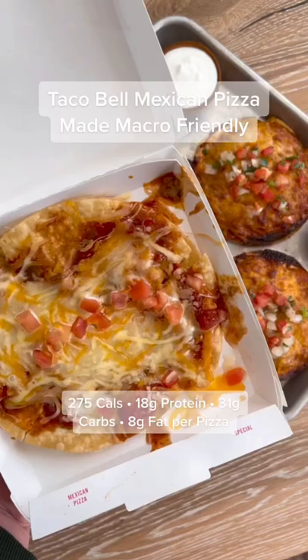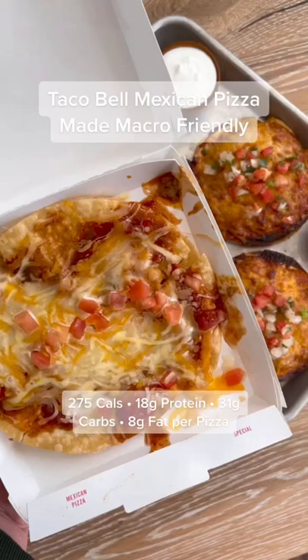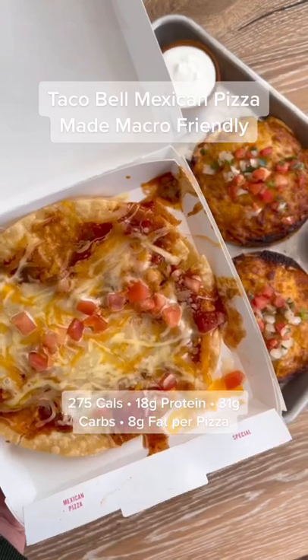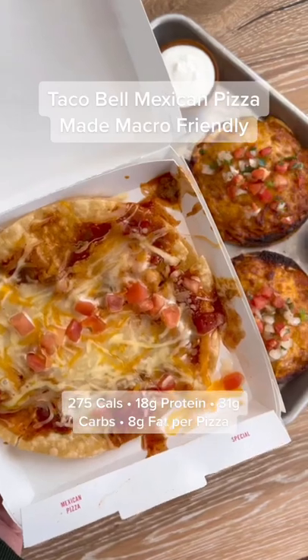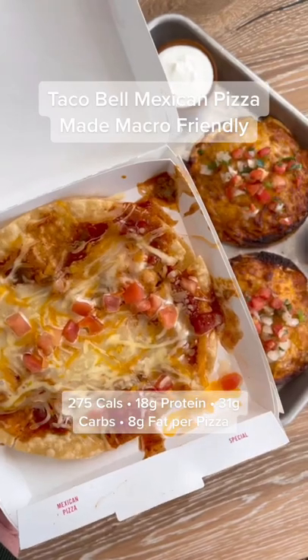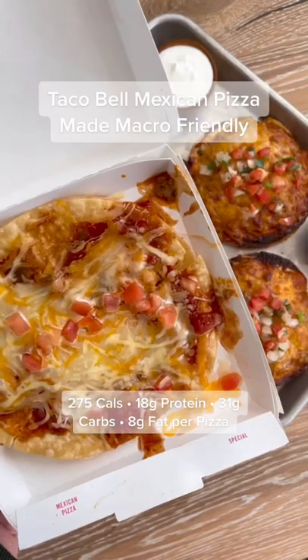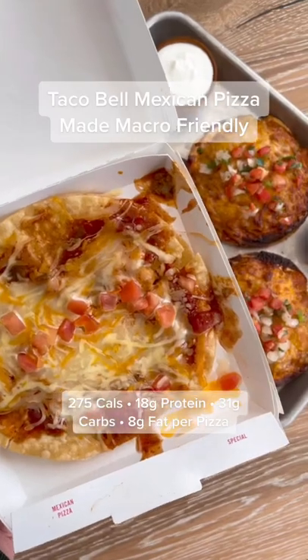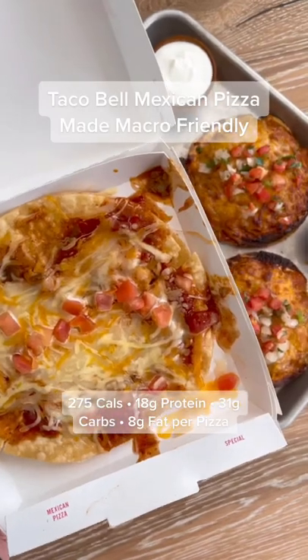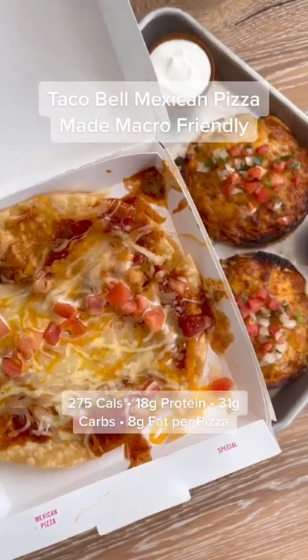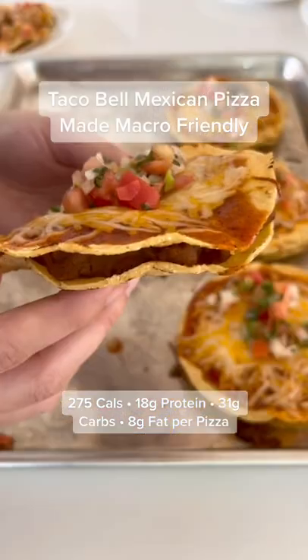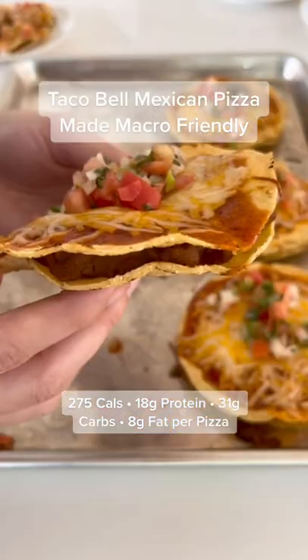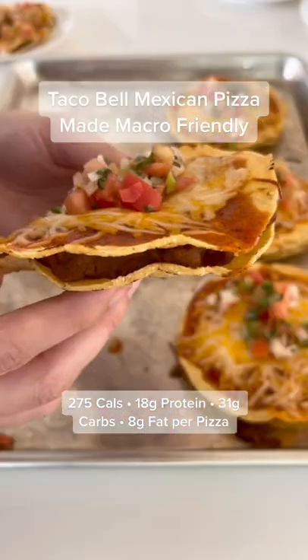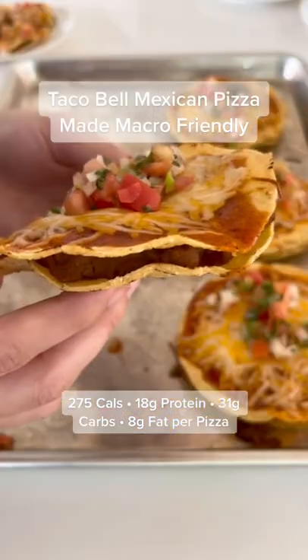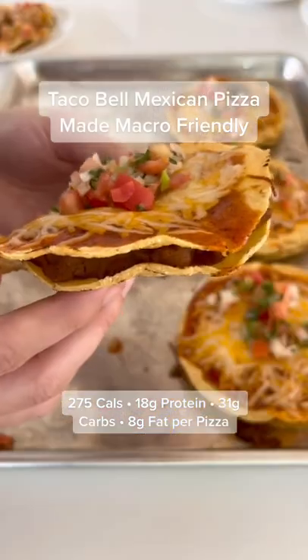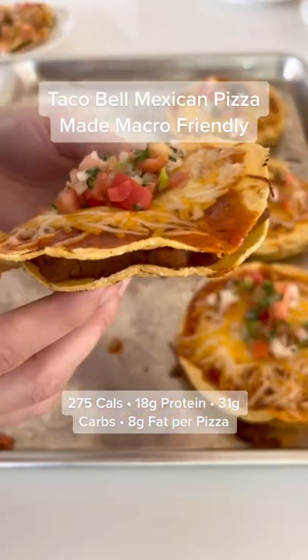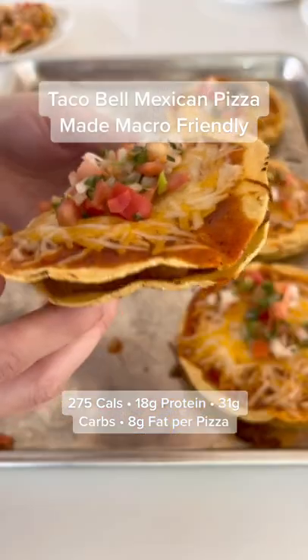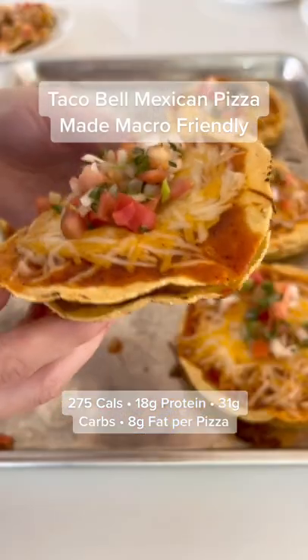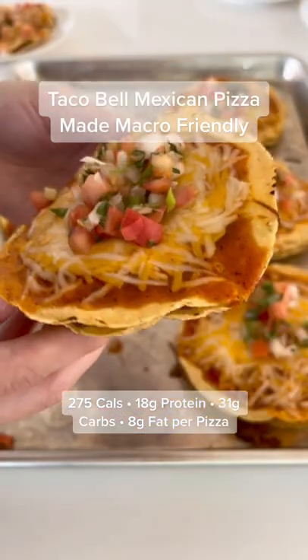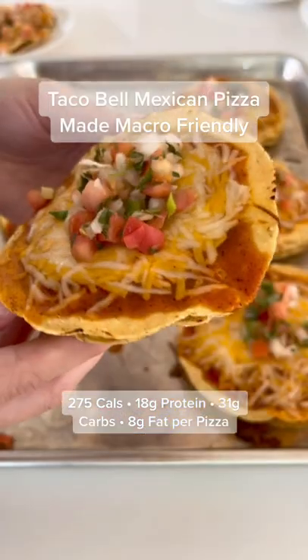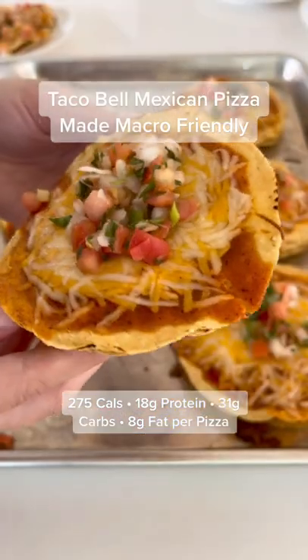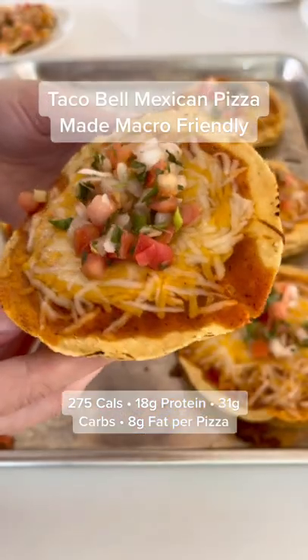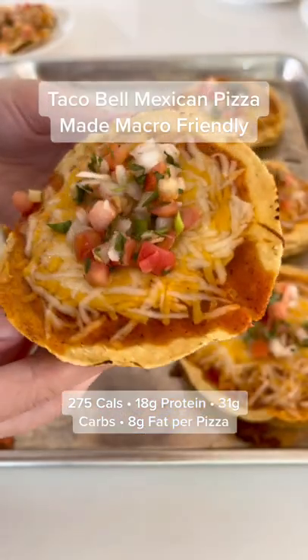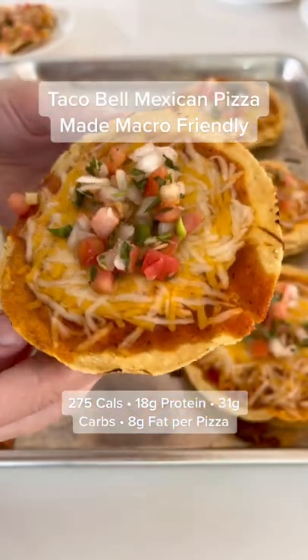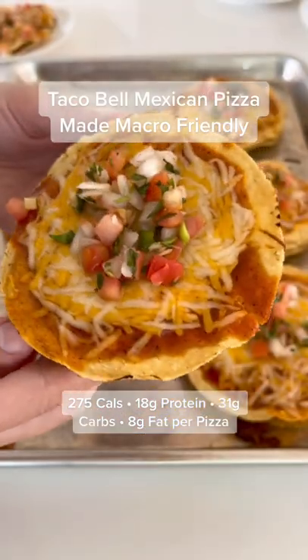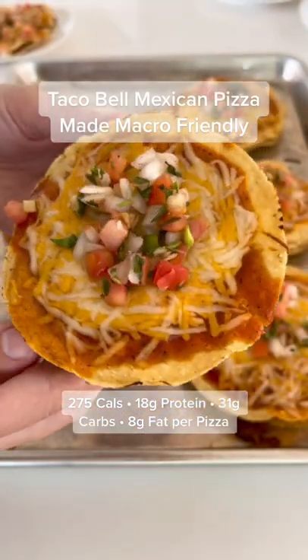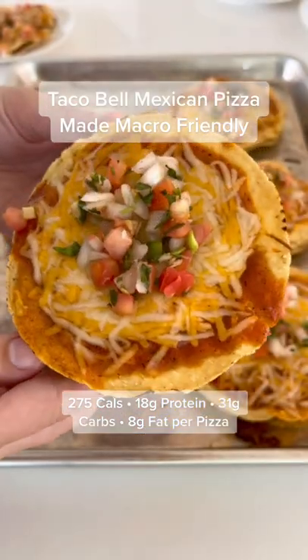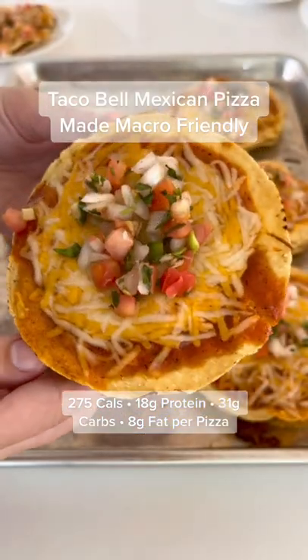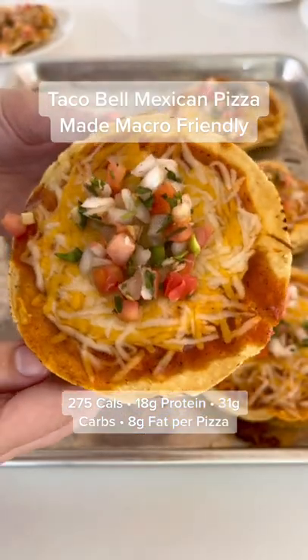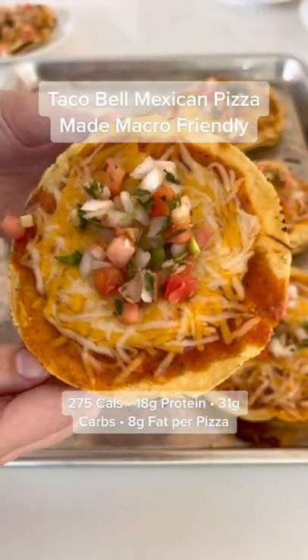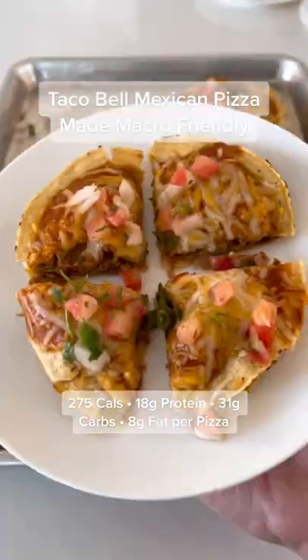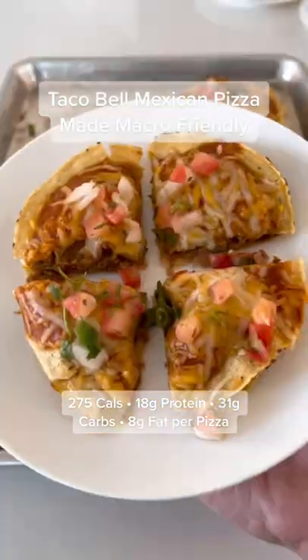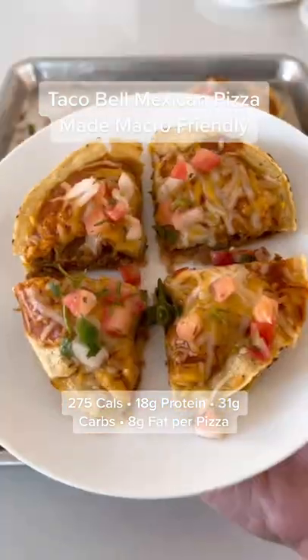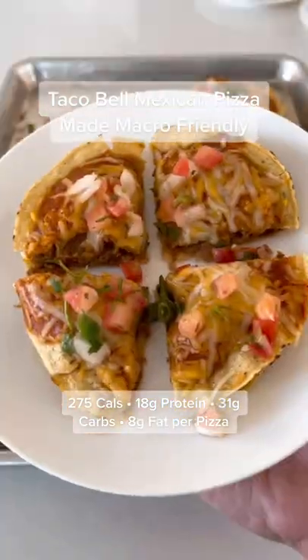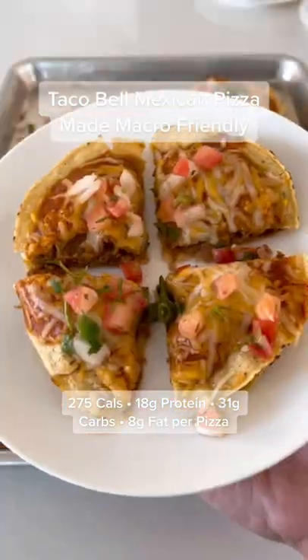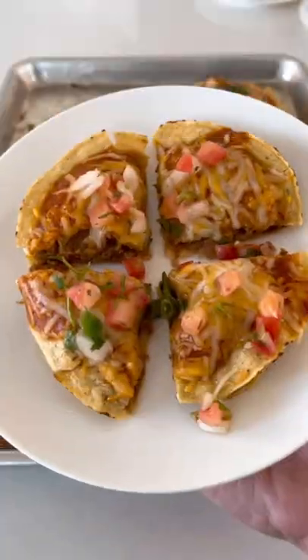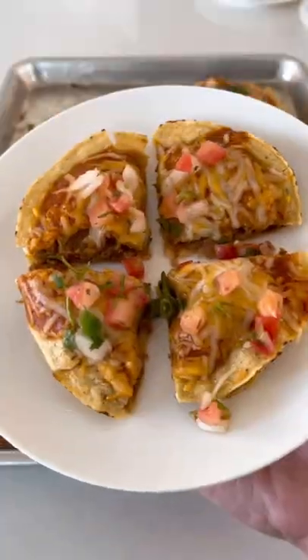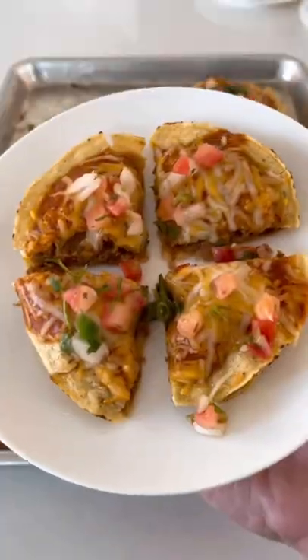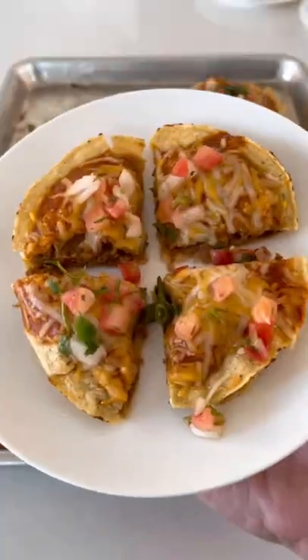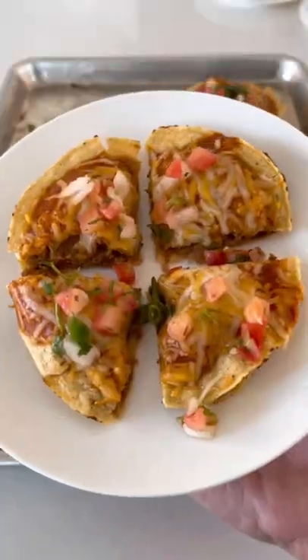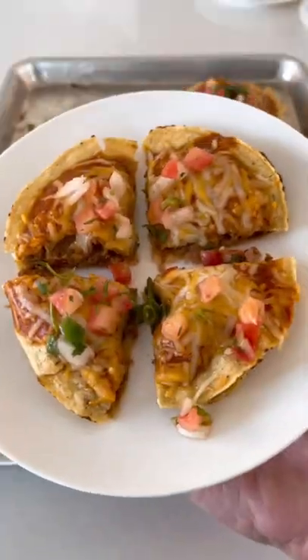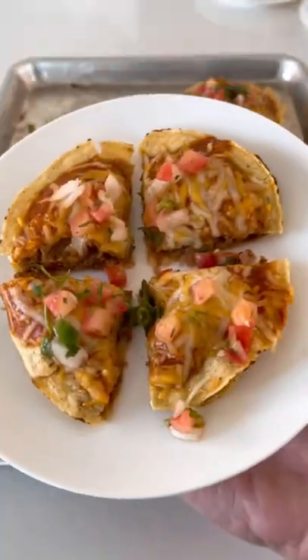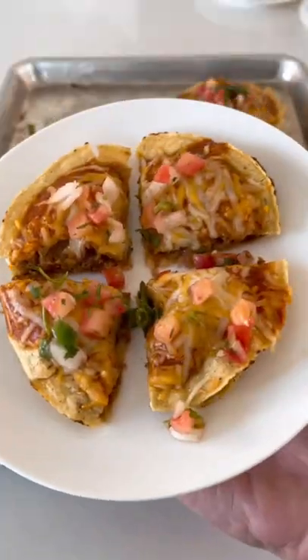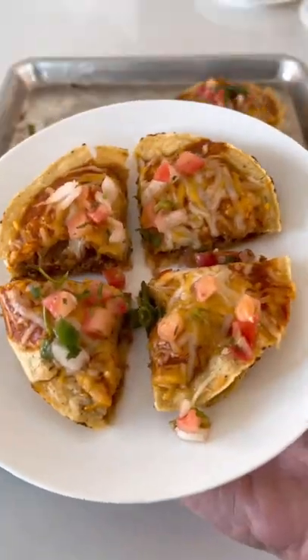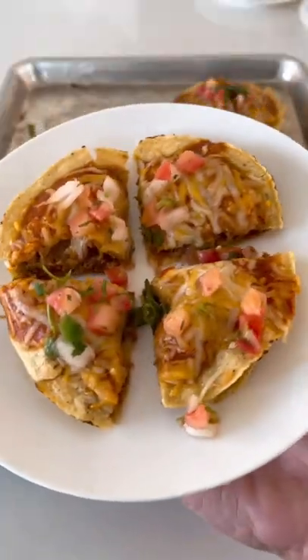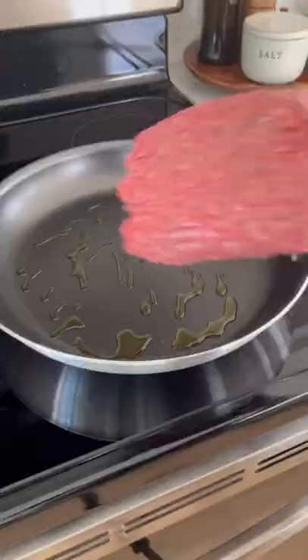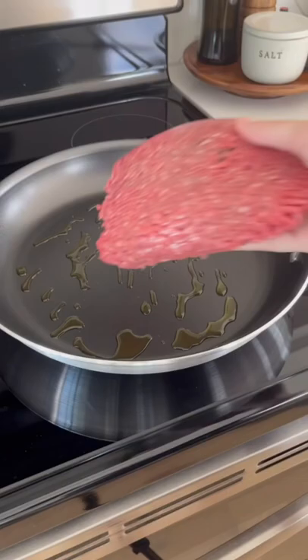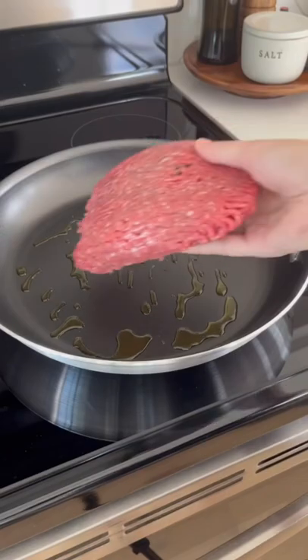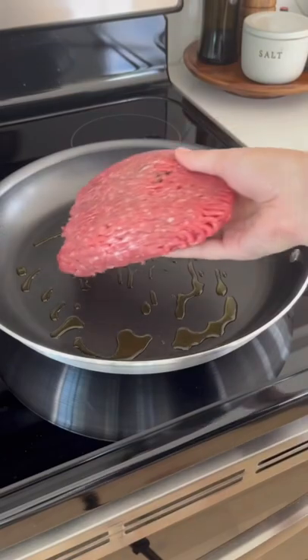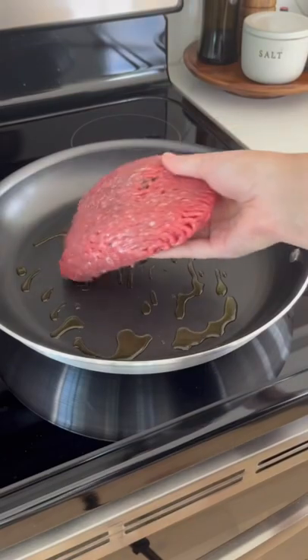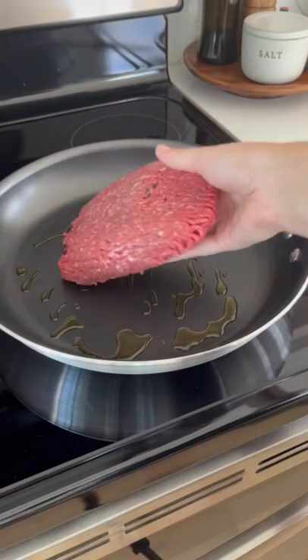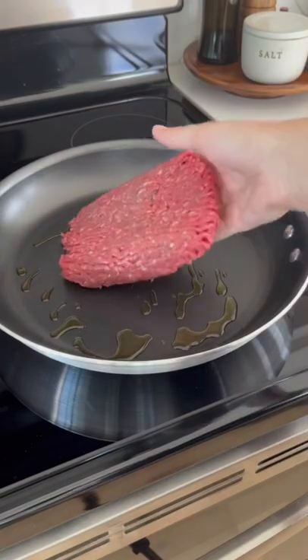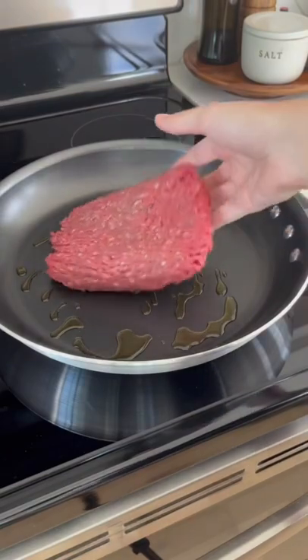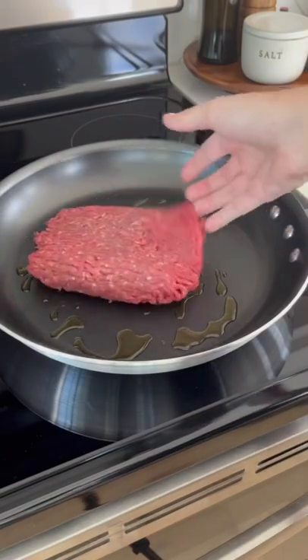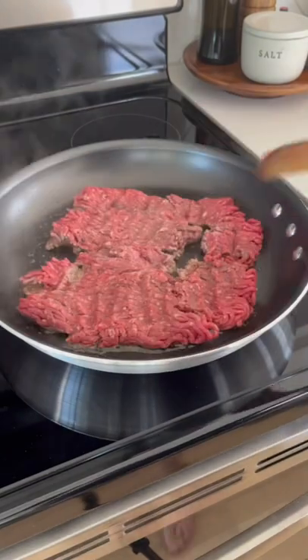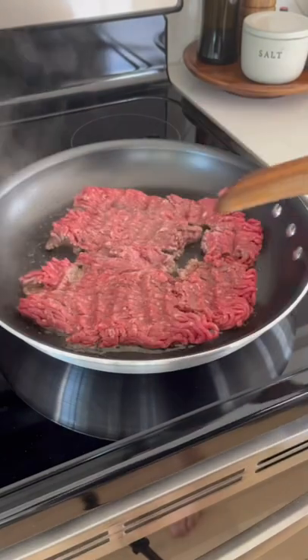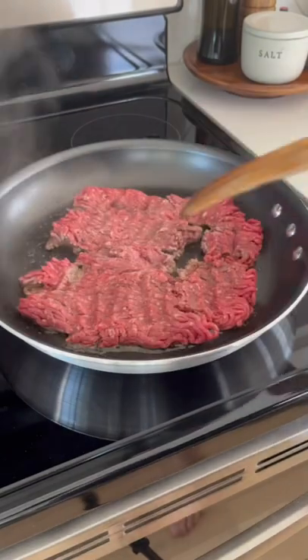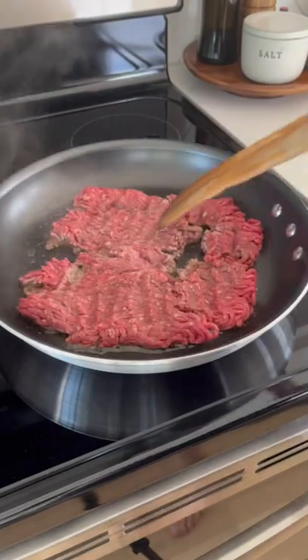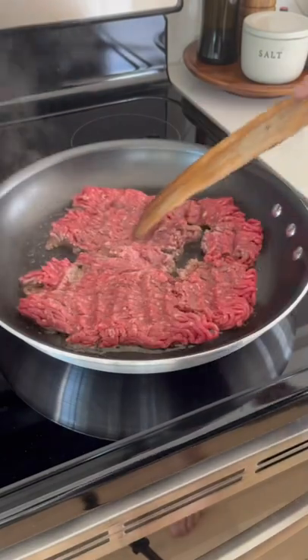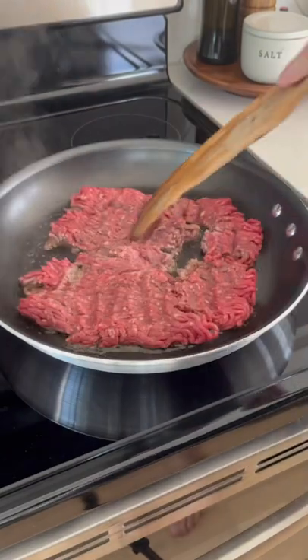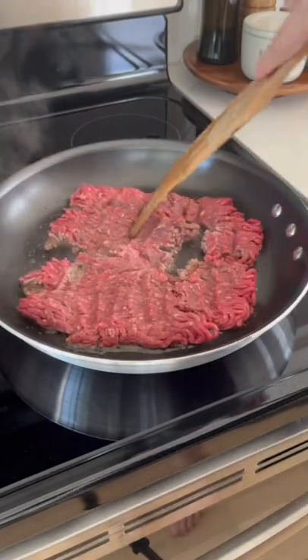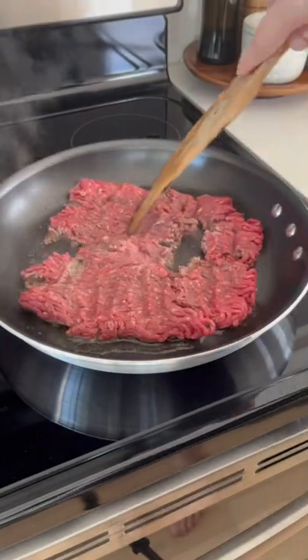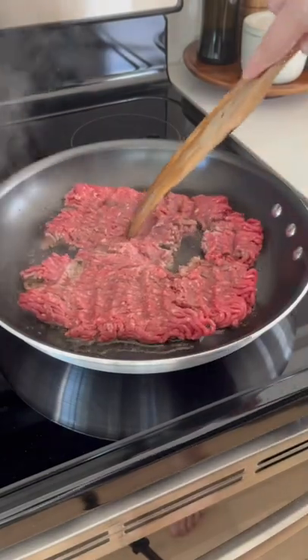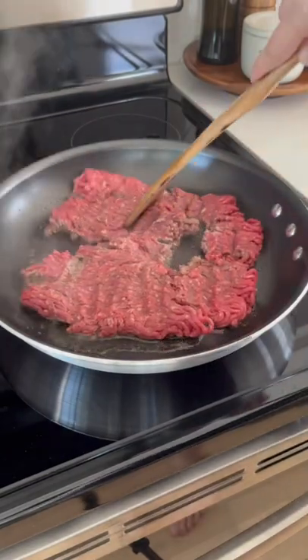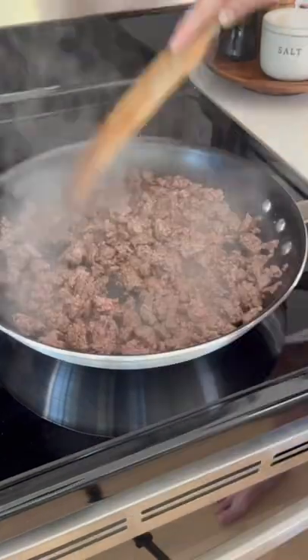Shout out to Doja Cat for bringing the Mexican pizza back, but now Taco Bell can't keep up, so you need to know how to make your own. We'll make it macro-friendly while we're at it.